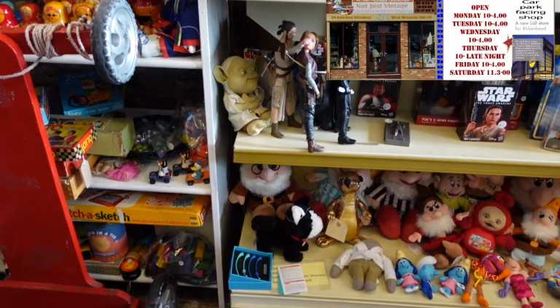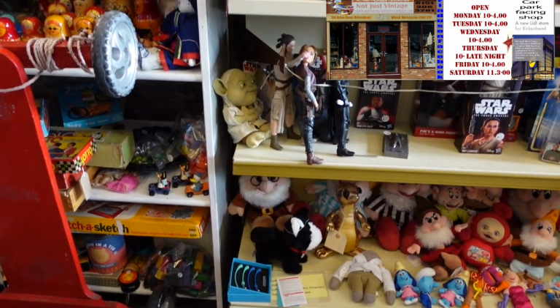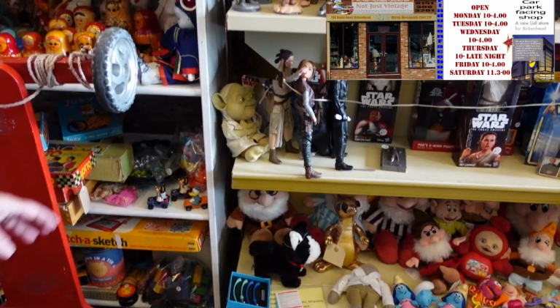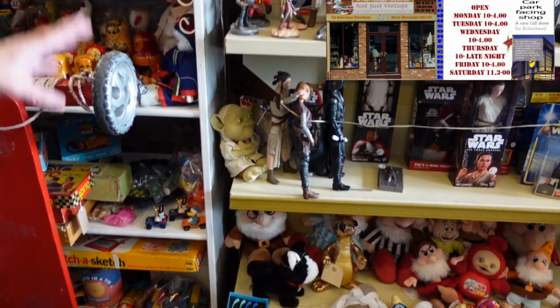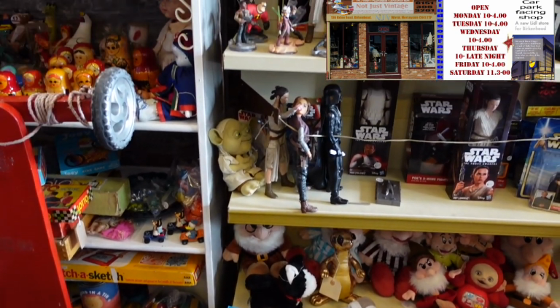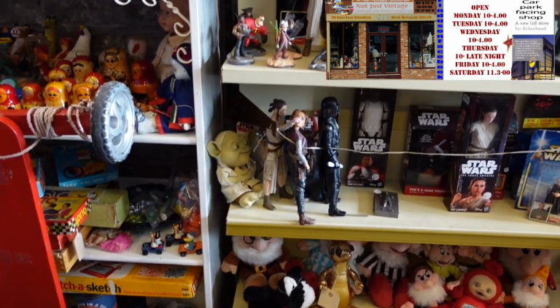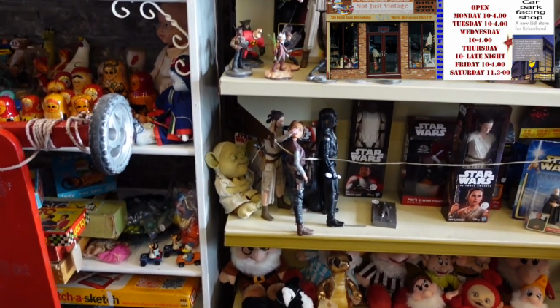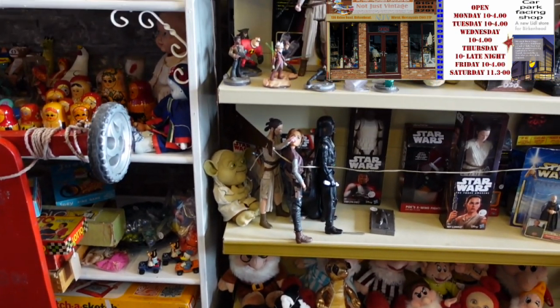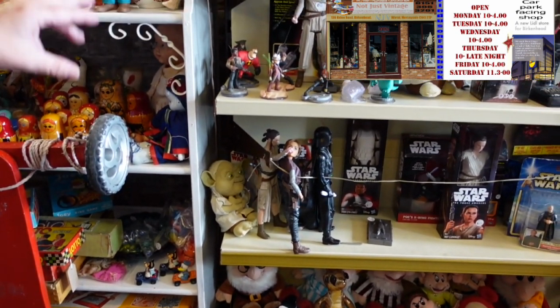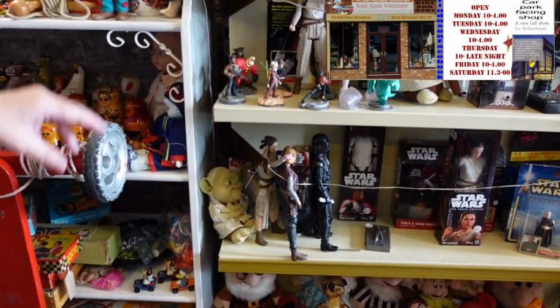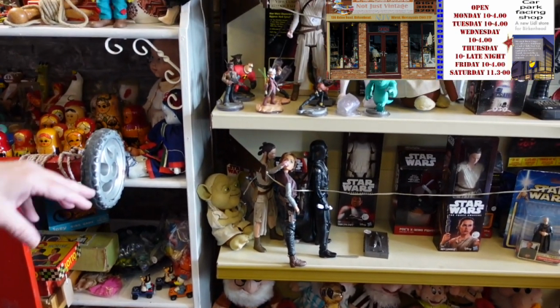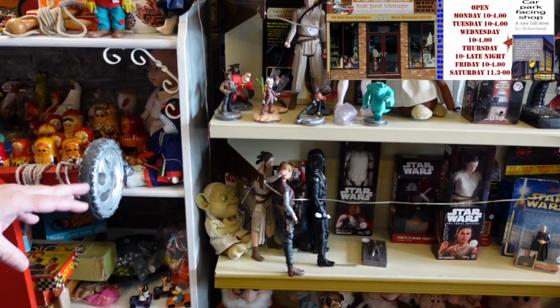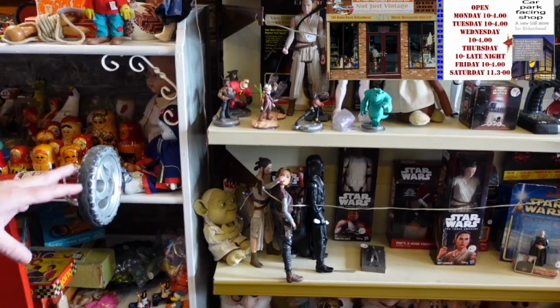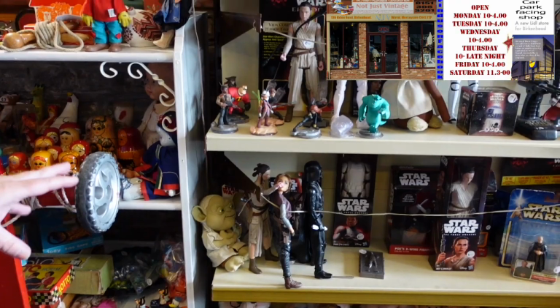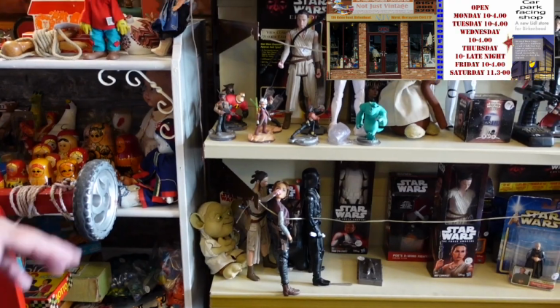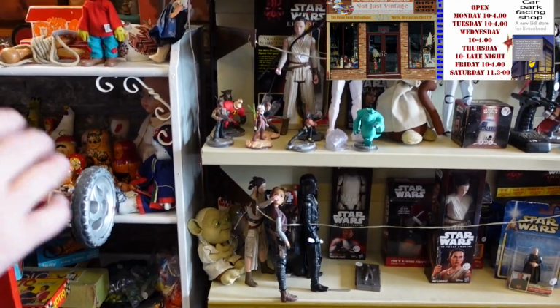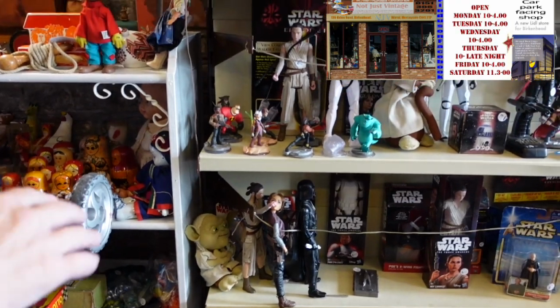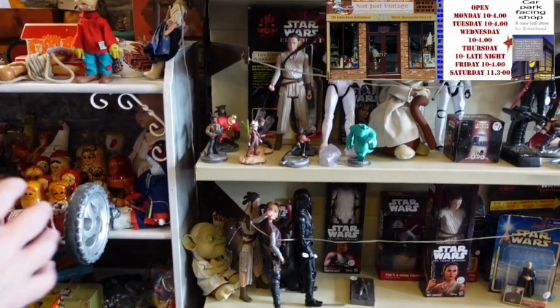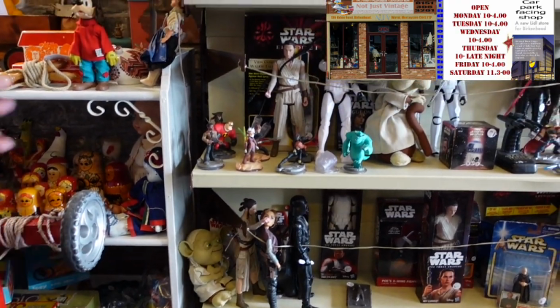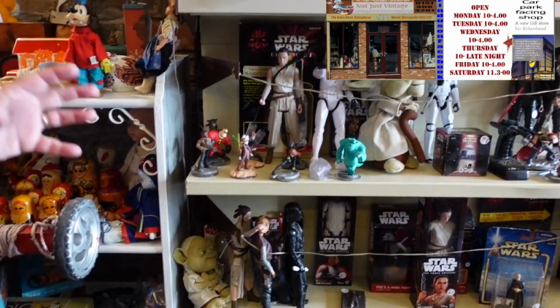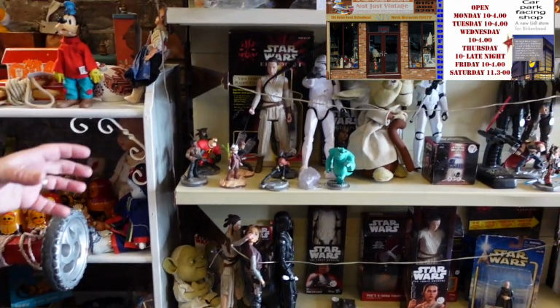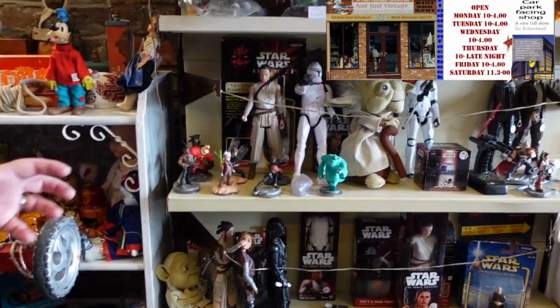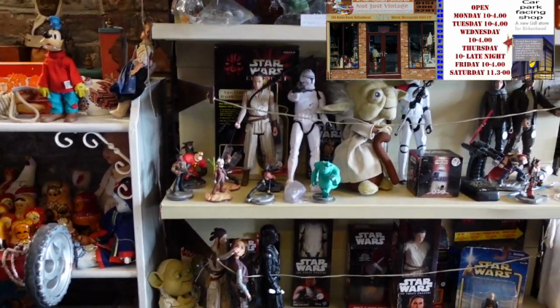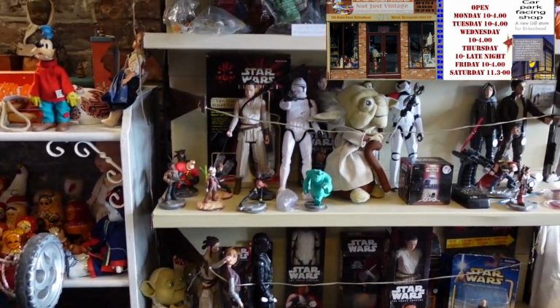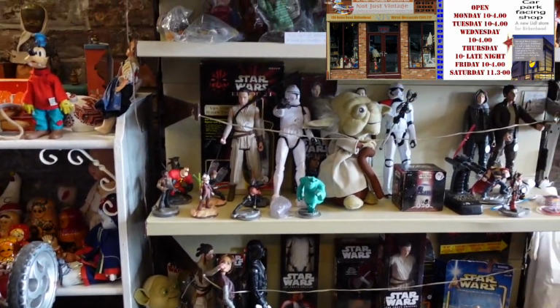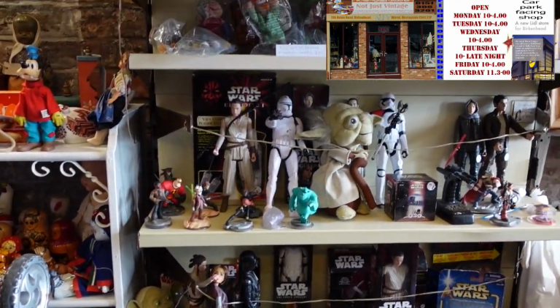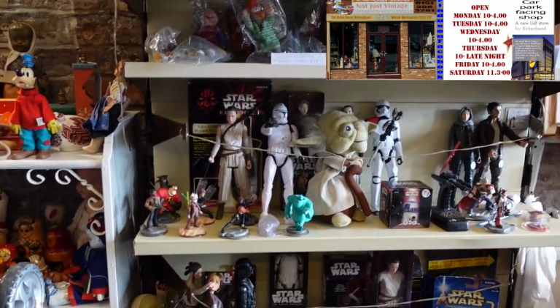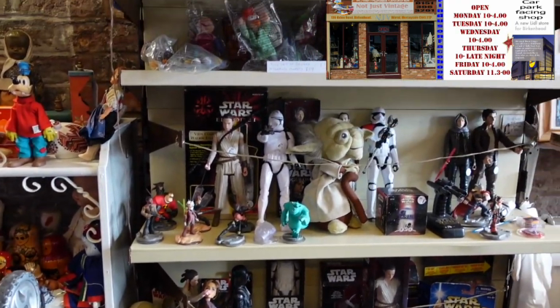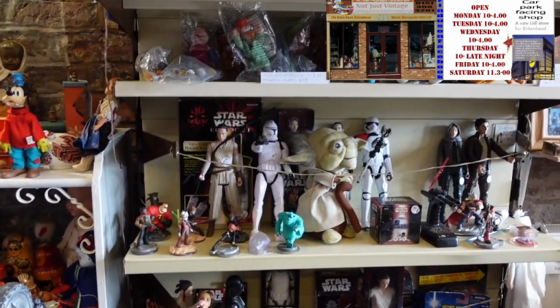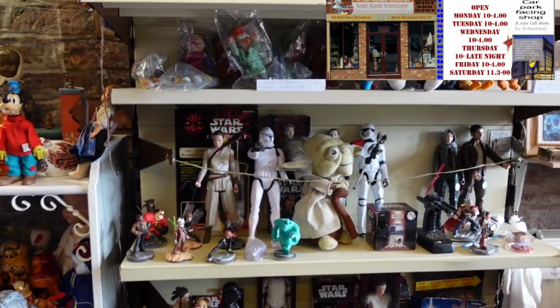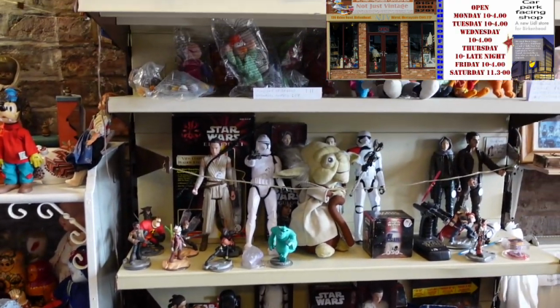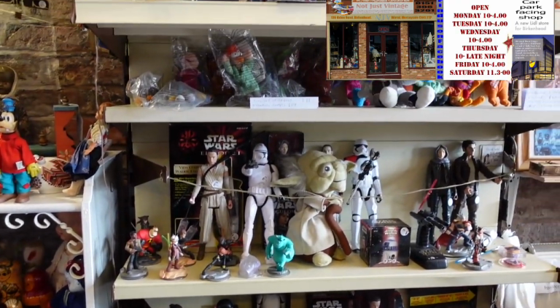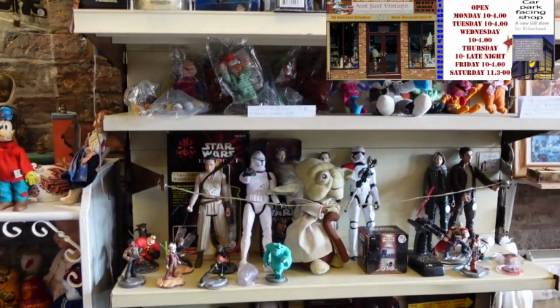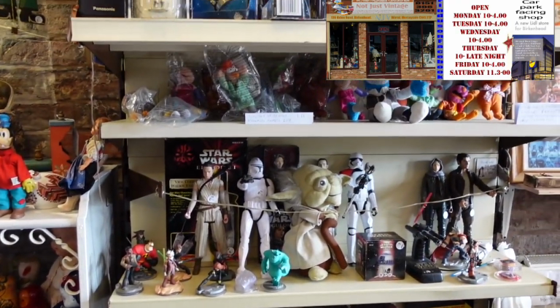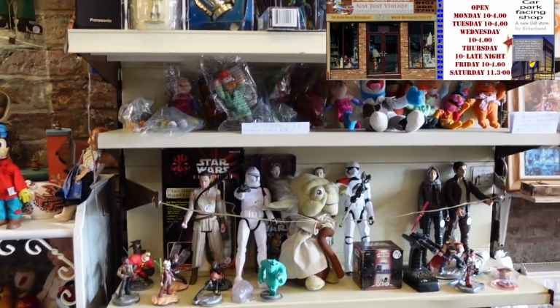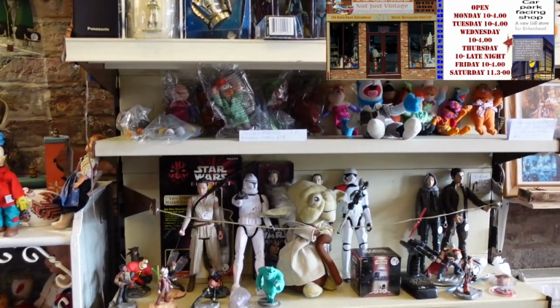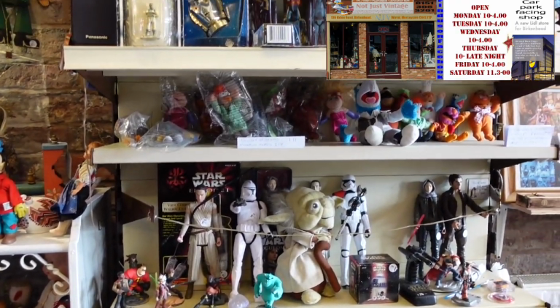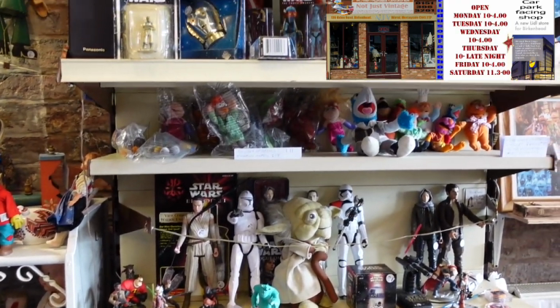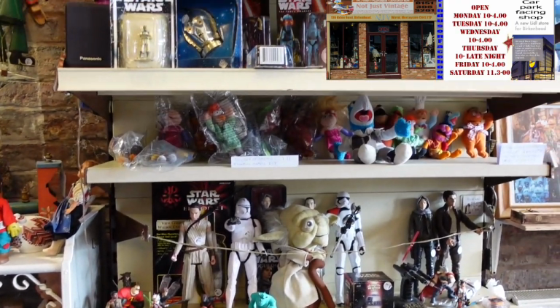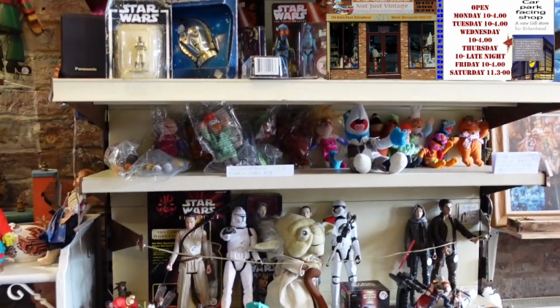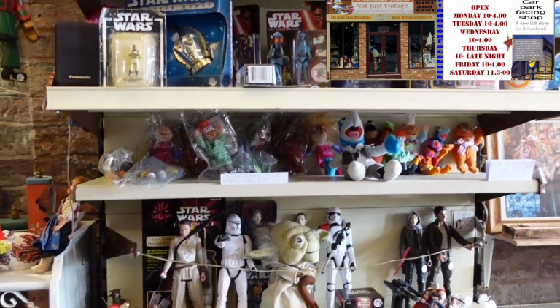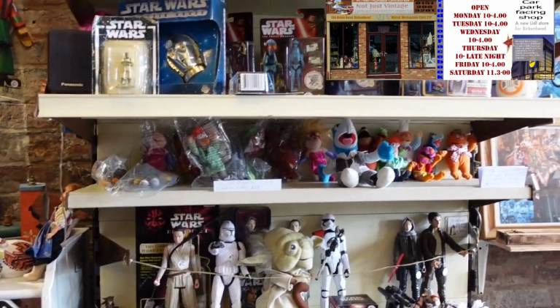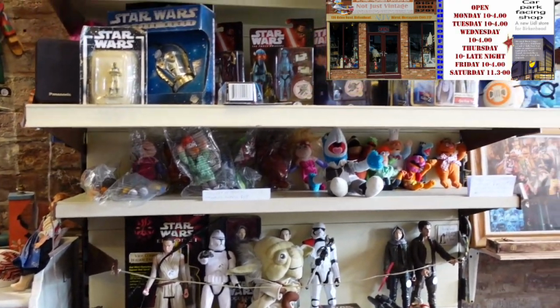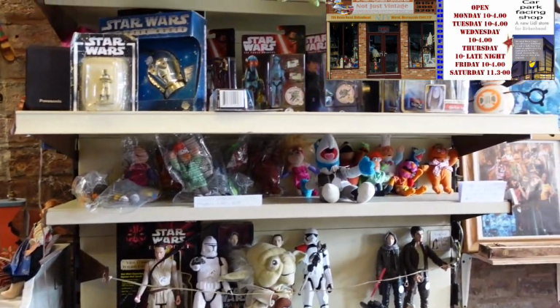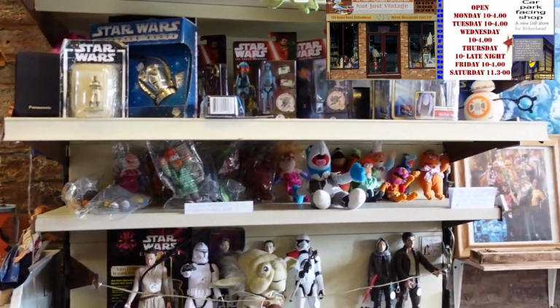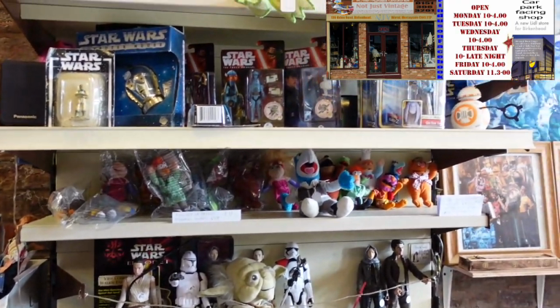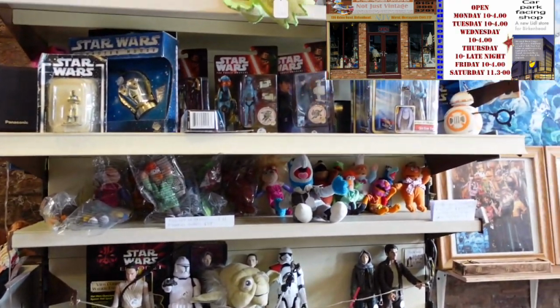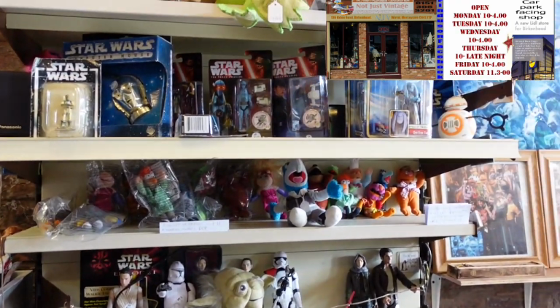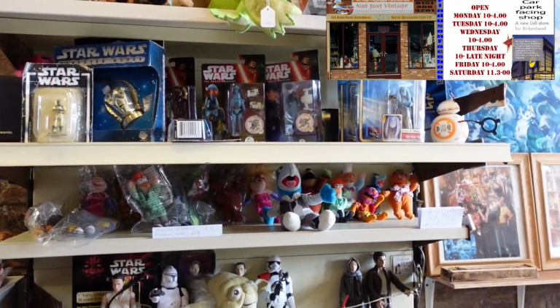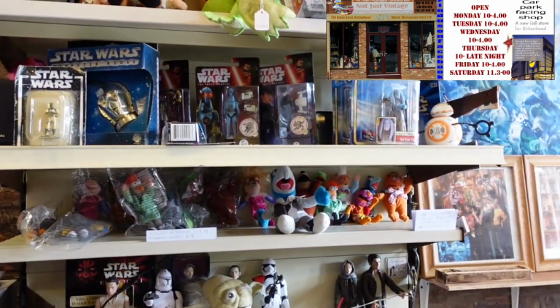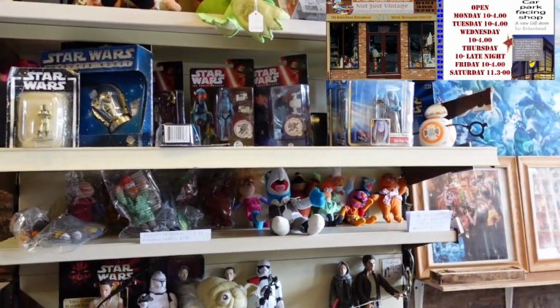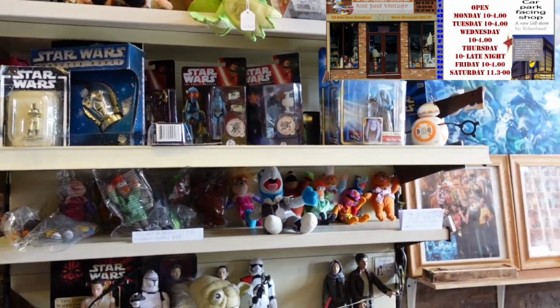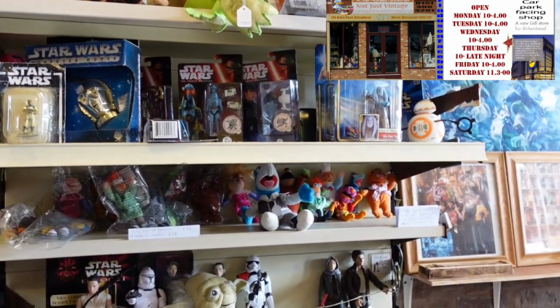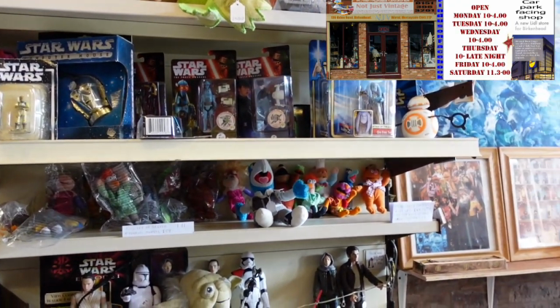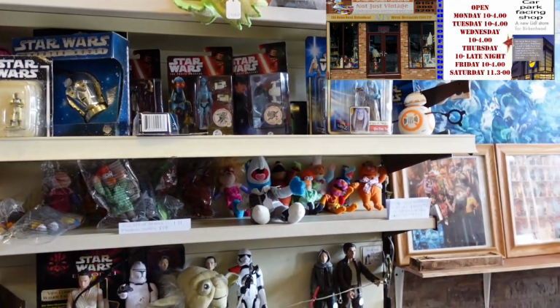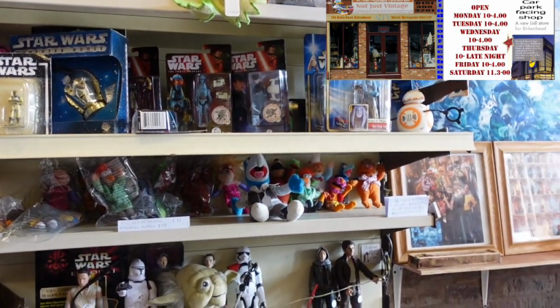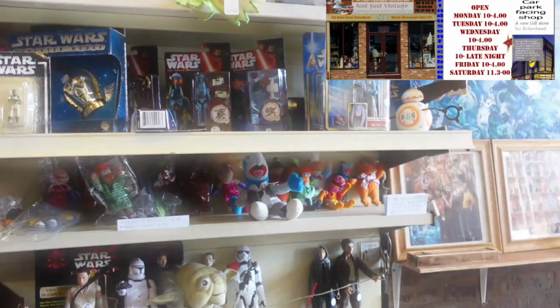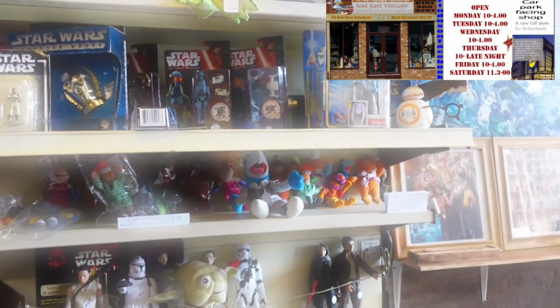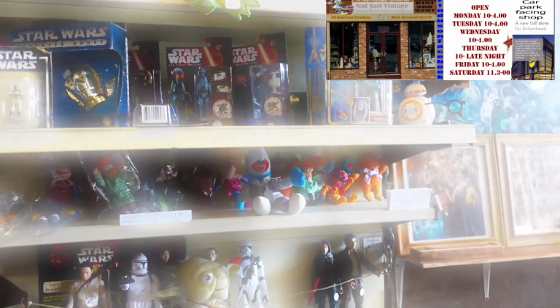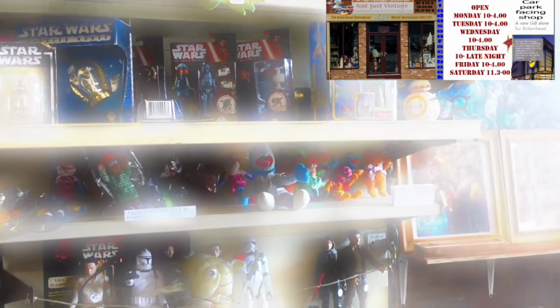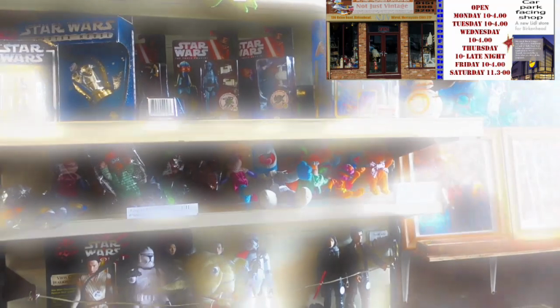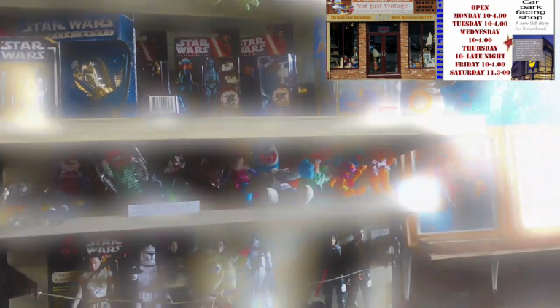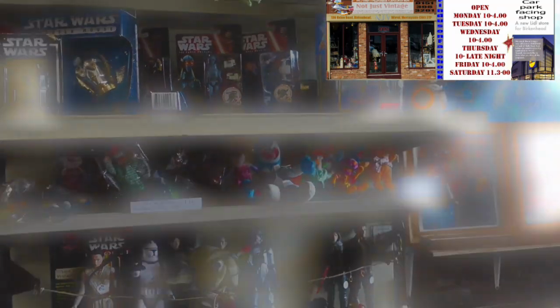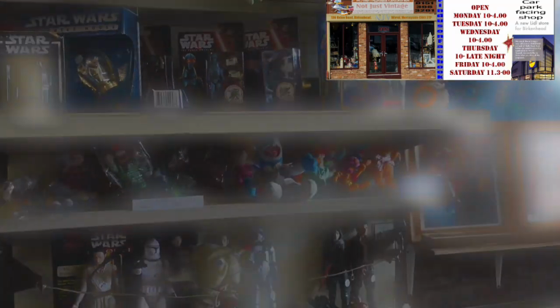And the Star Wars are always coming in and out — there's always new Star Wars. And Muppets are becoming quite collectible at the minute as well.